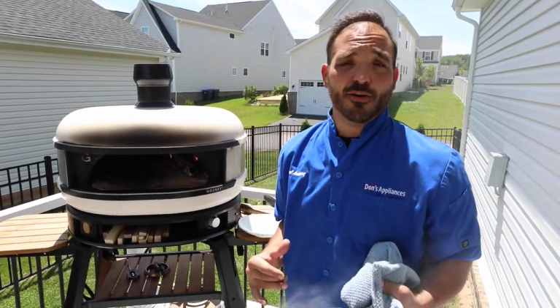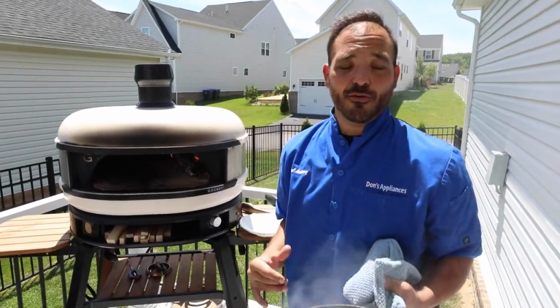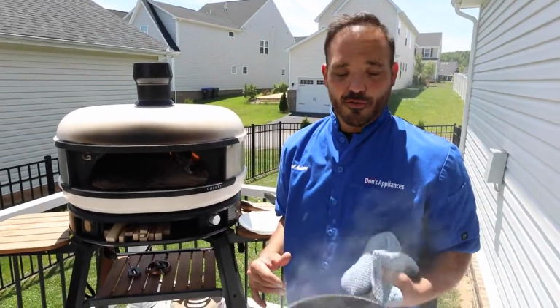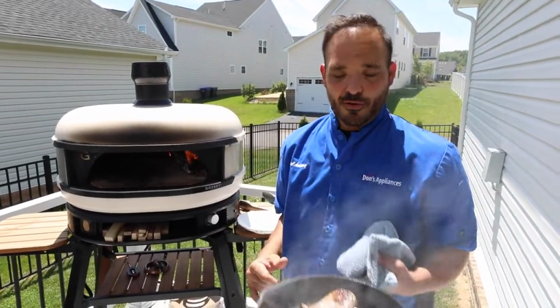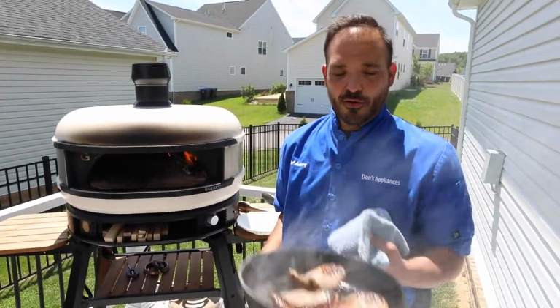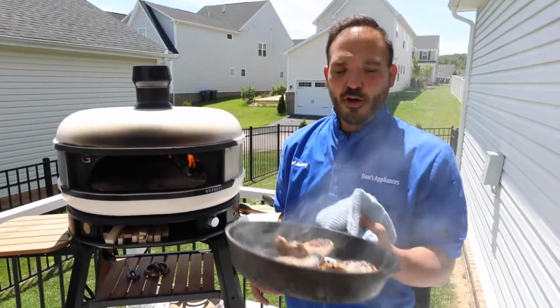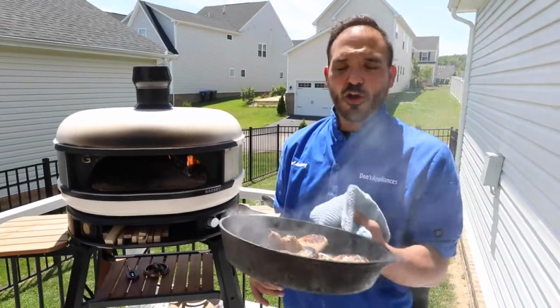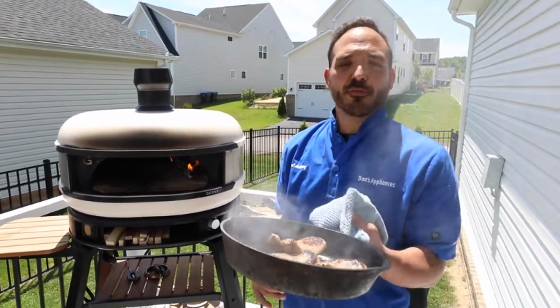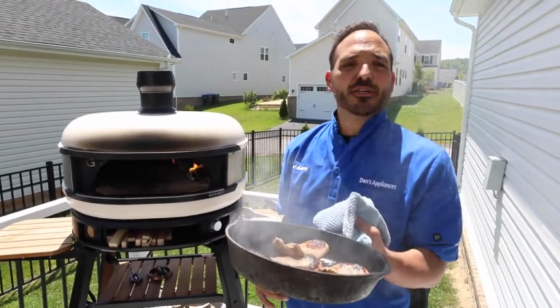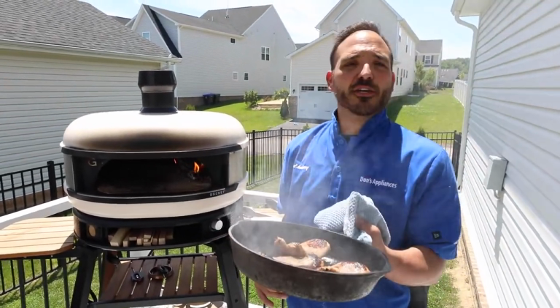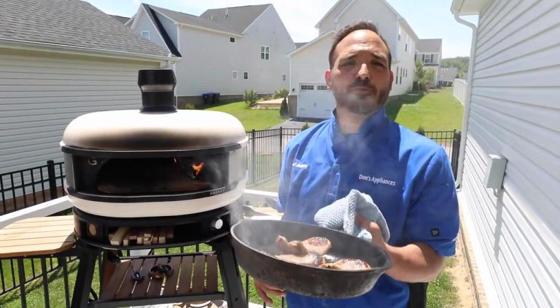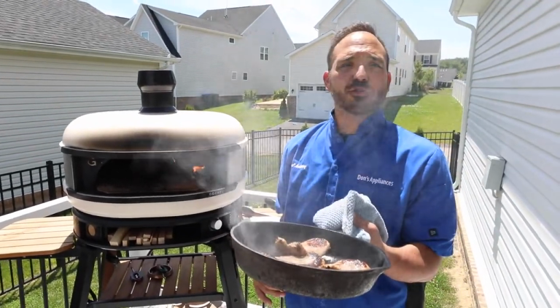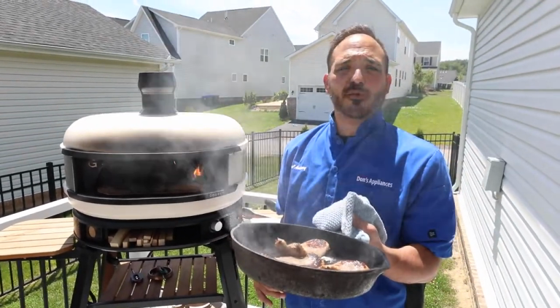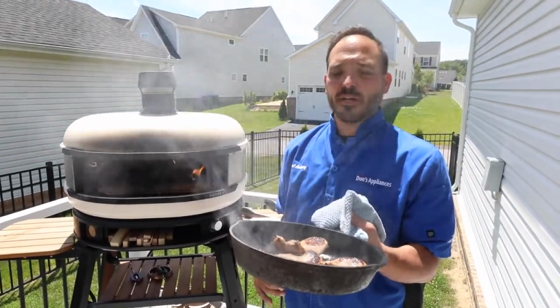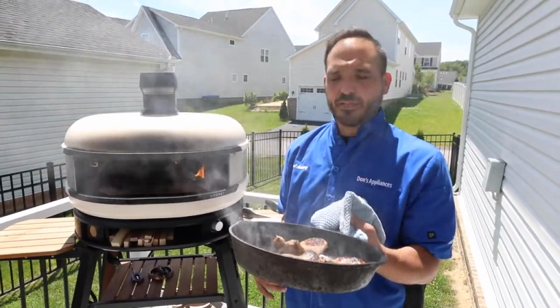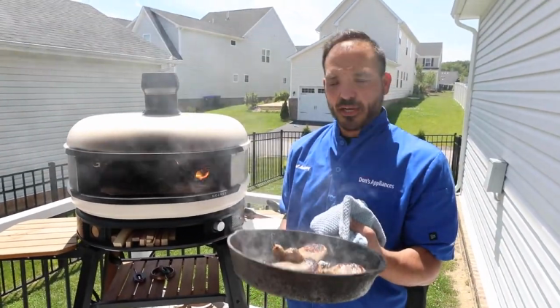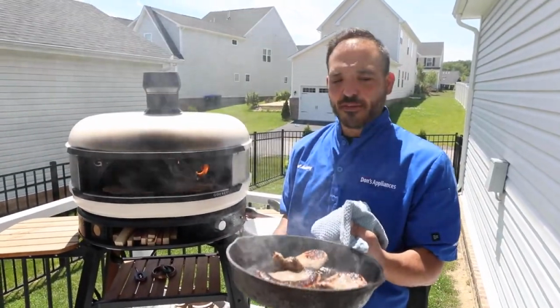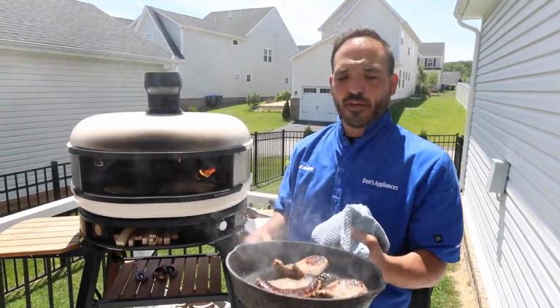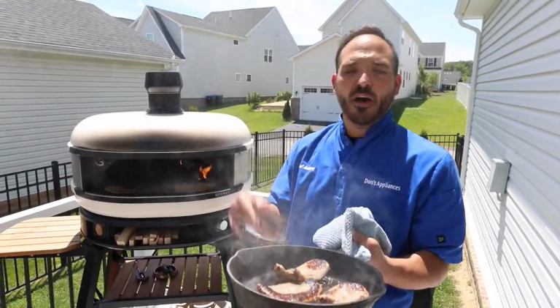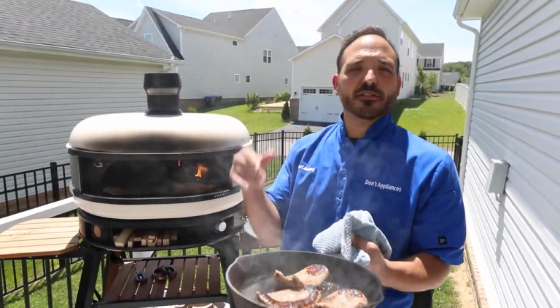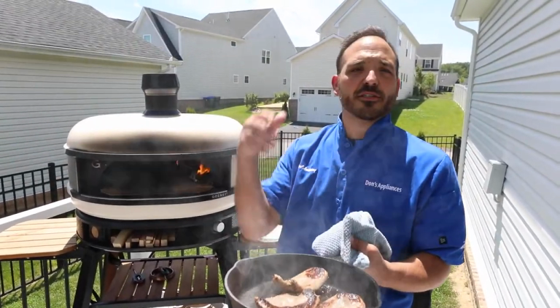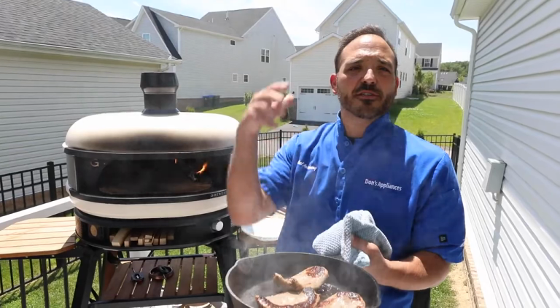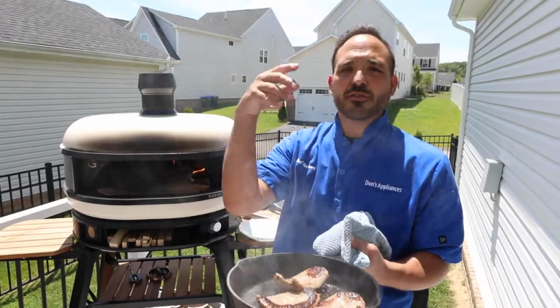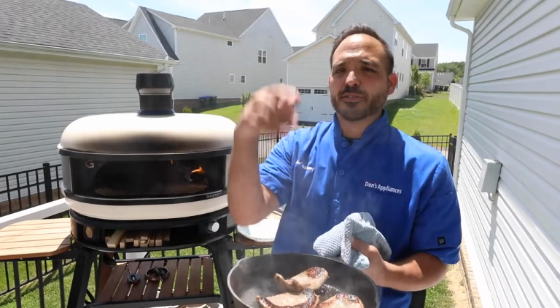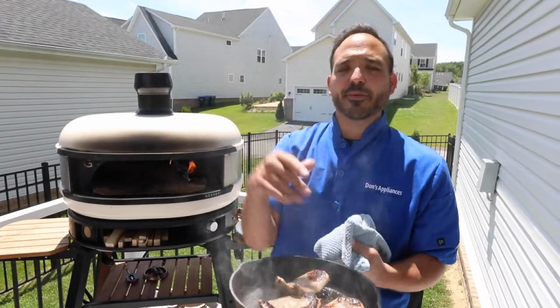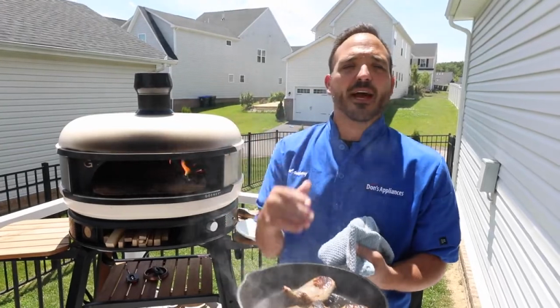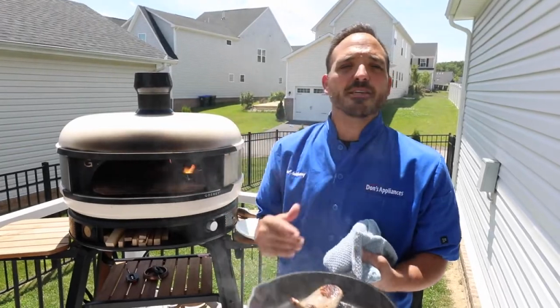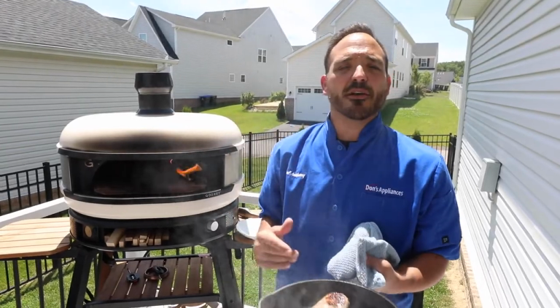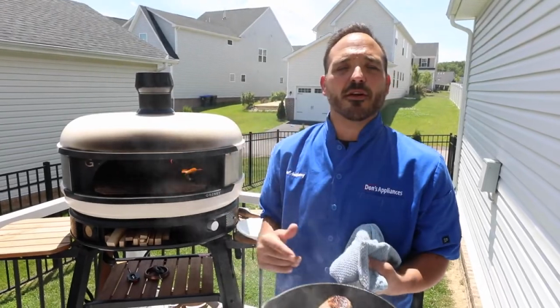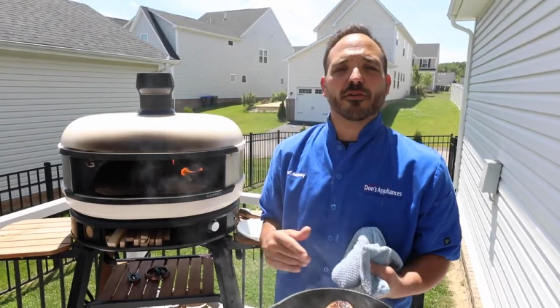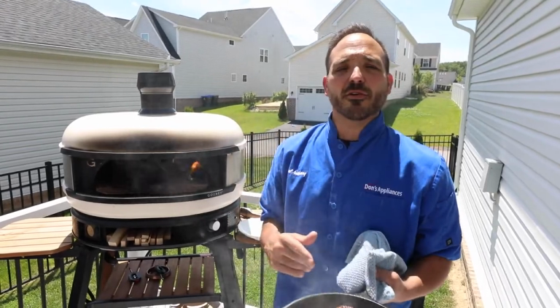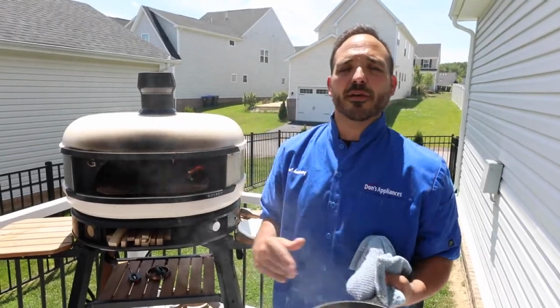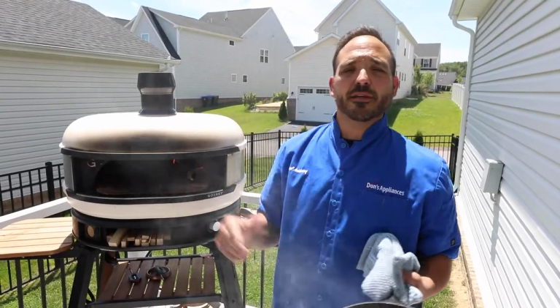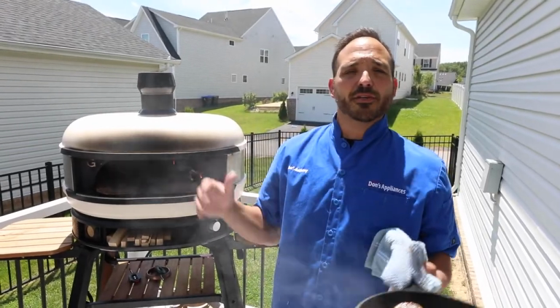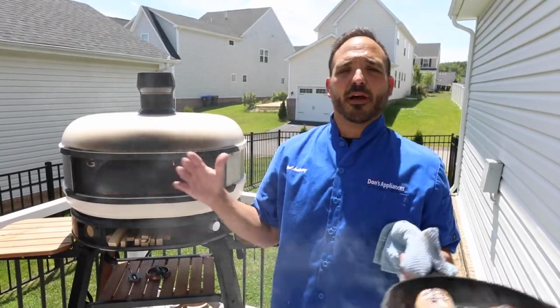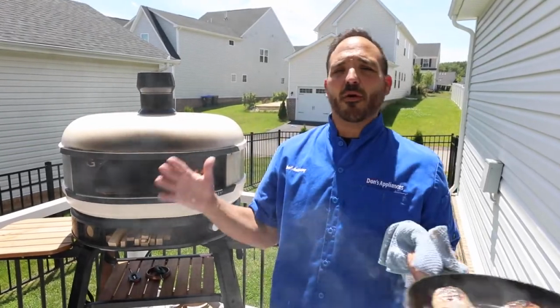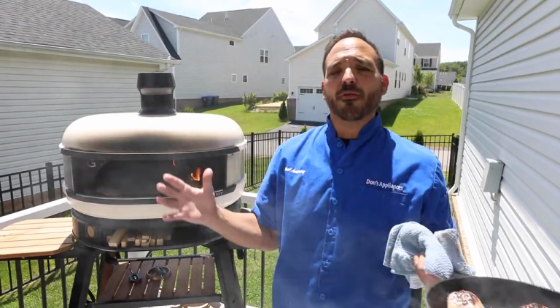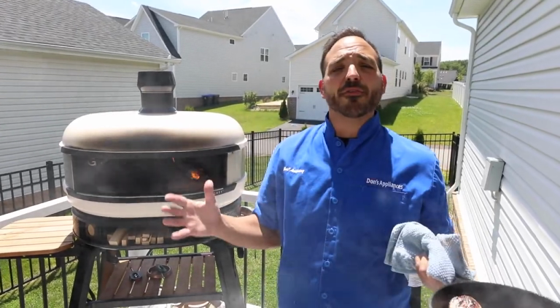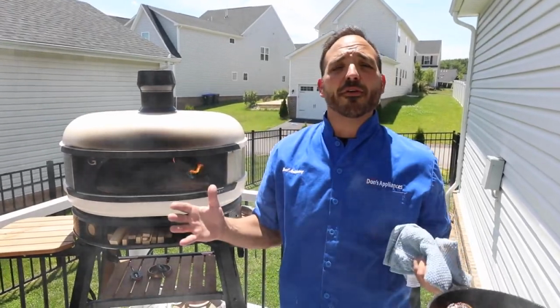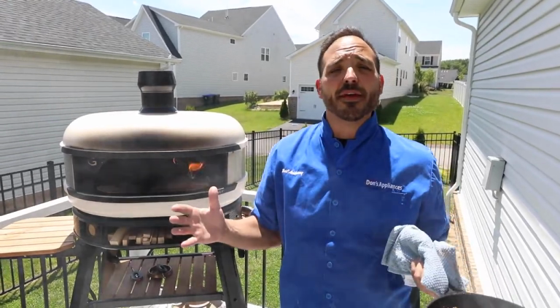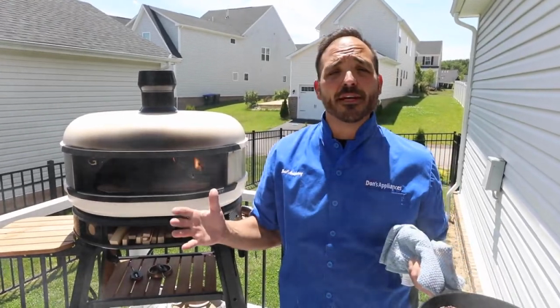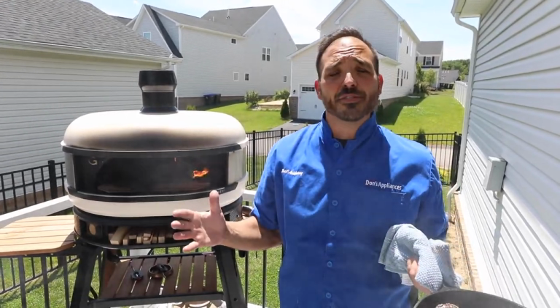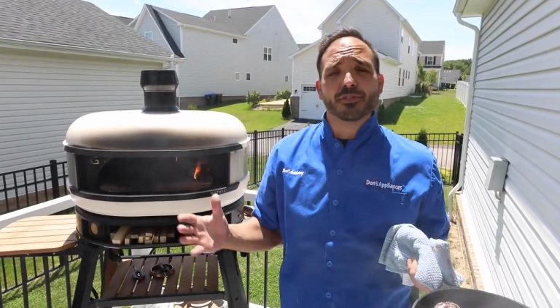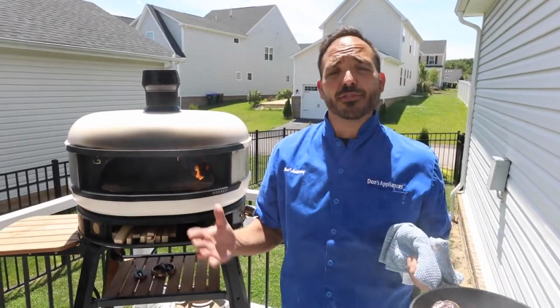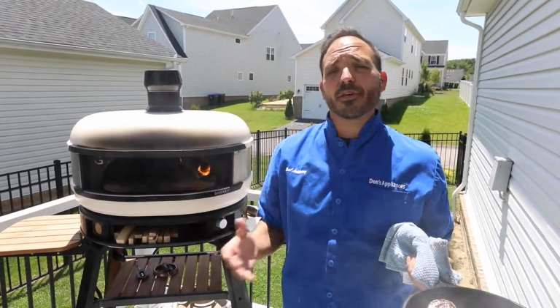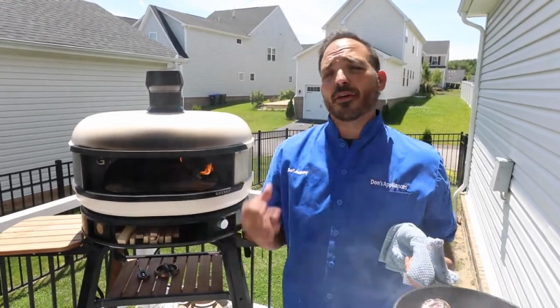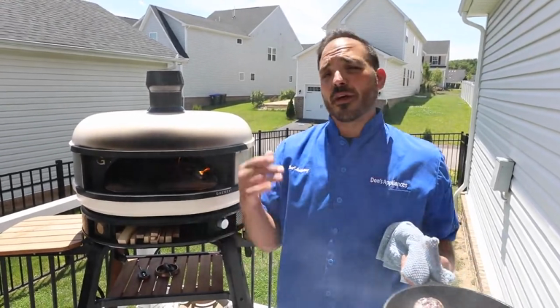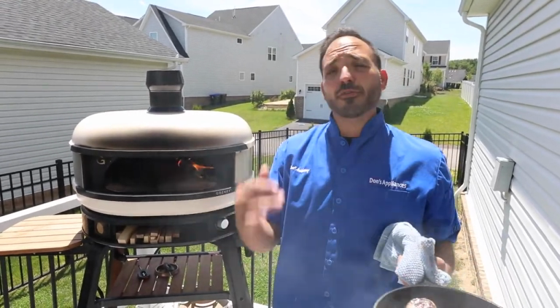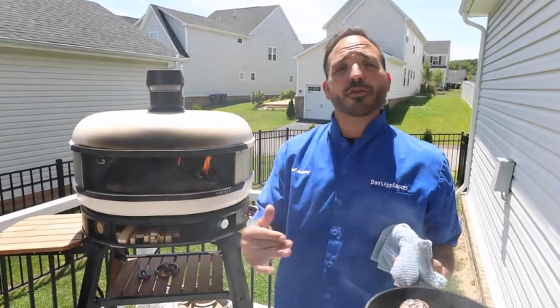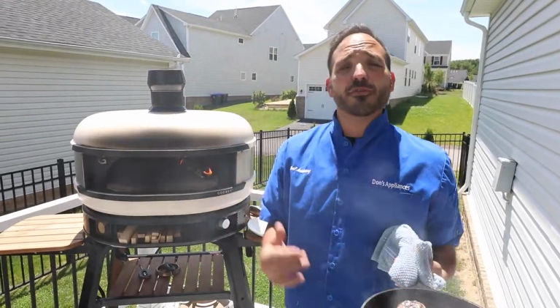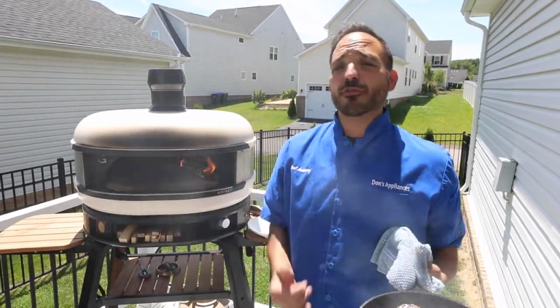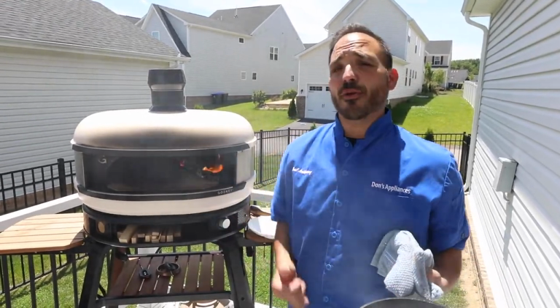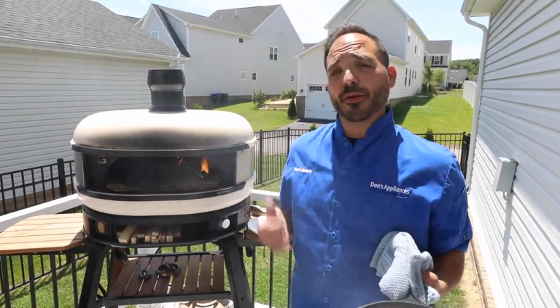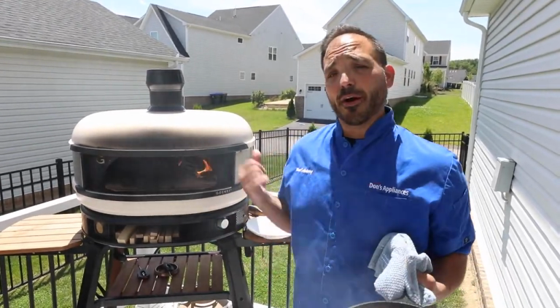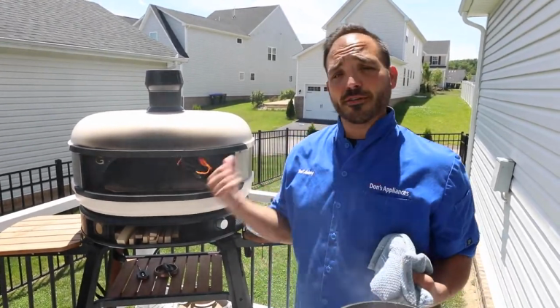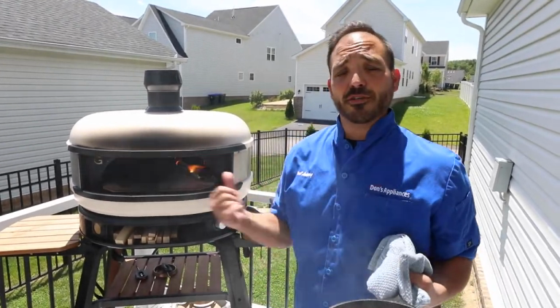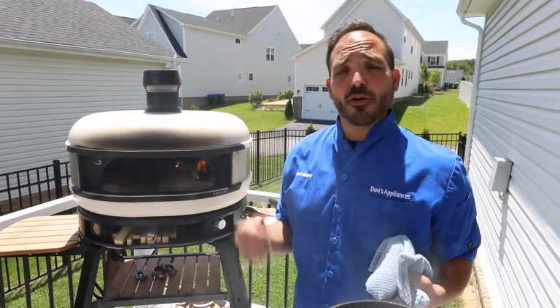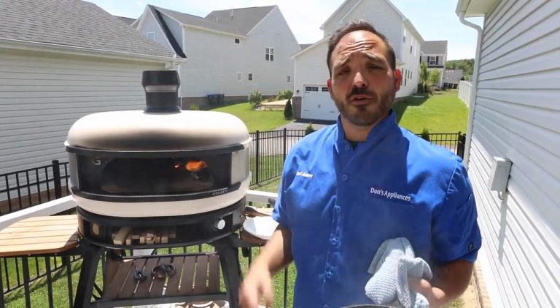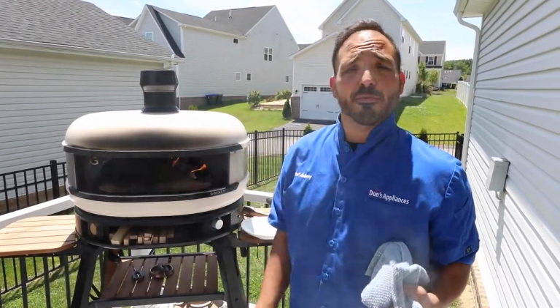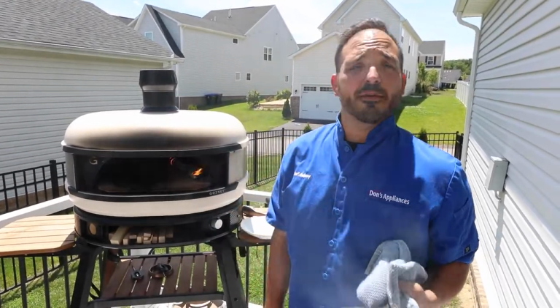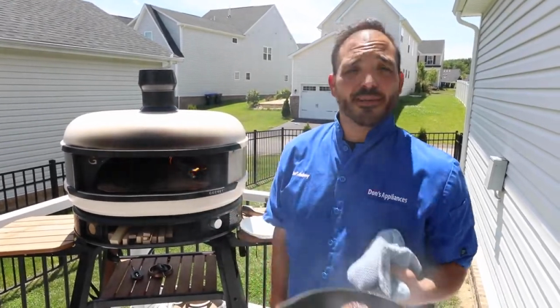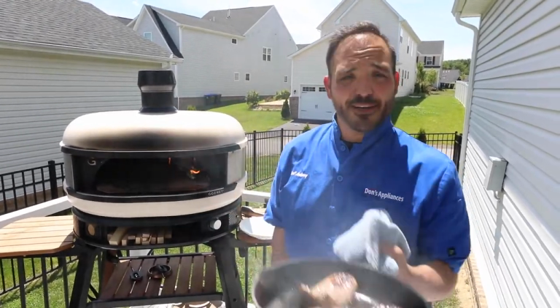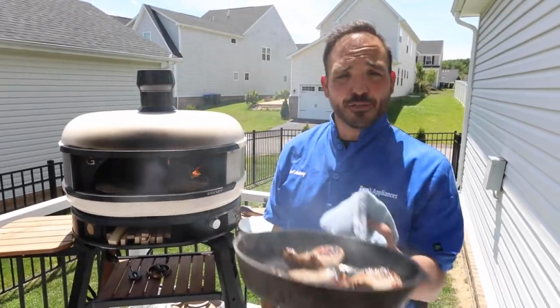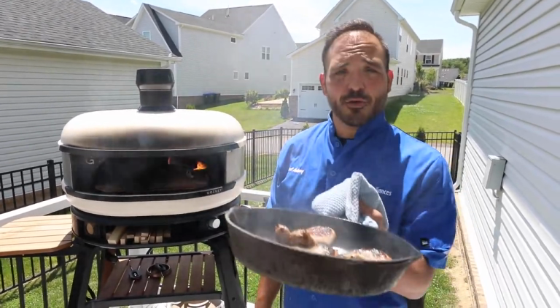Hope this helps you check out the Gossy Dome, learn some cast iron cooking, and check out all the variations that you can do on the Gossy Dome. Enjoy.